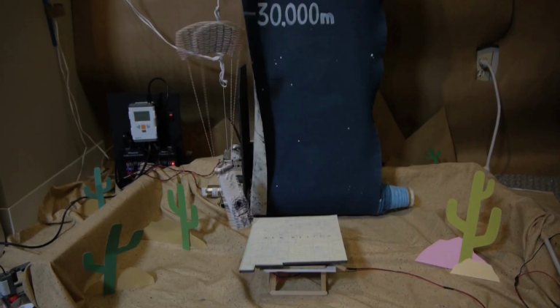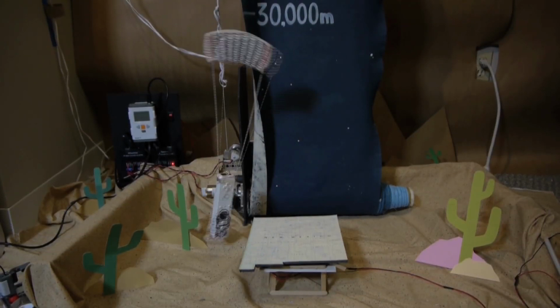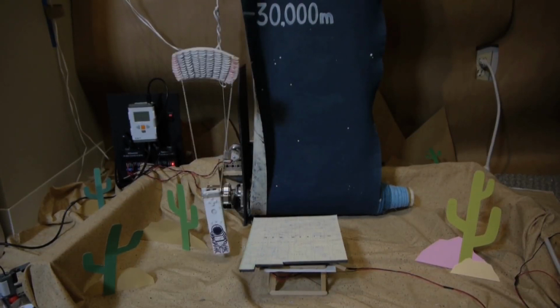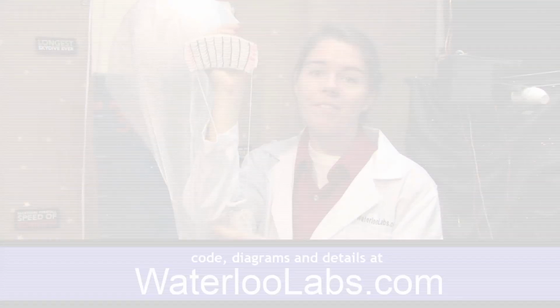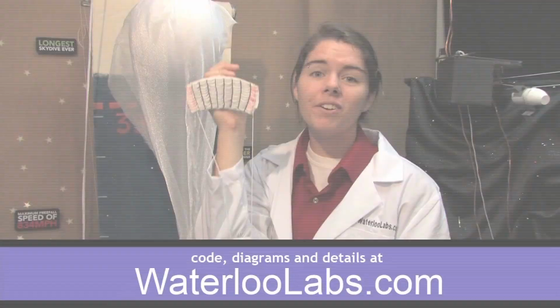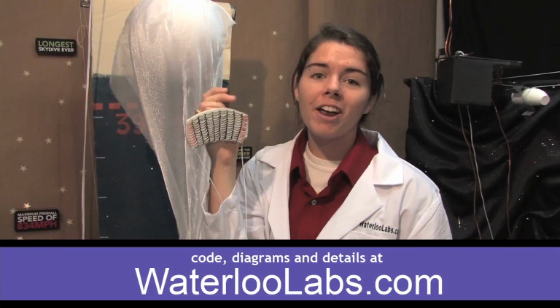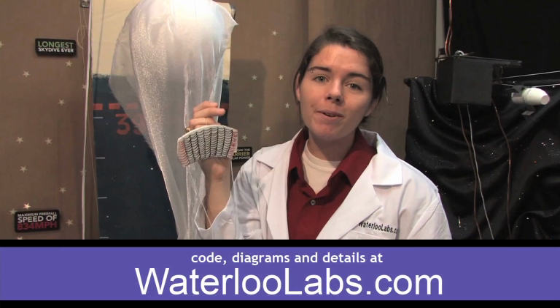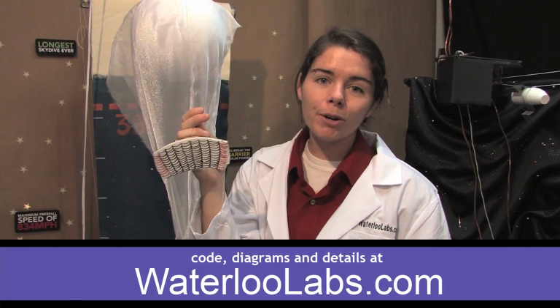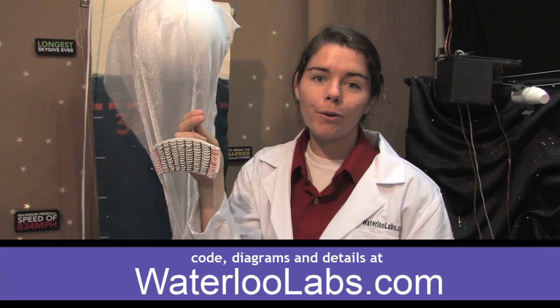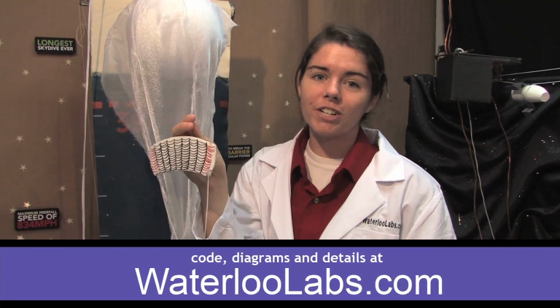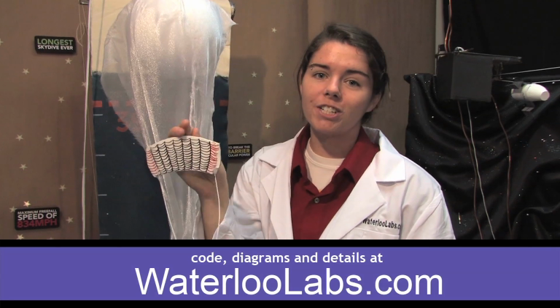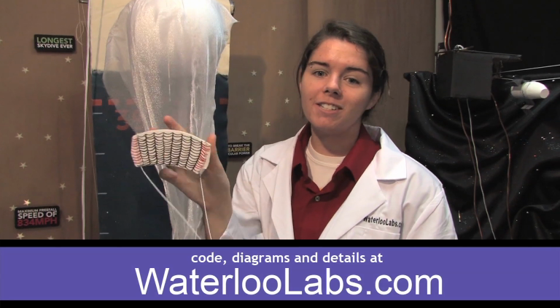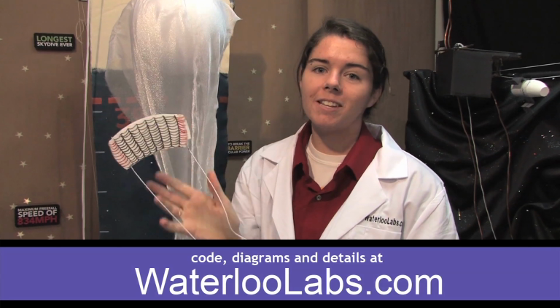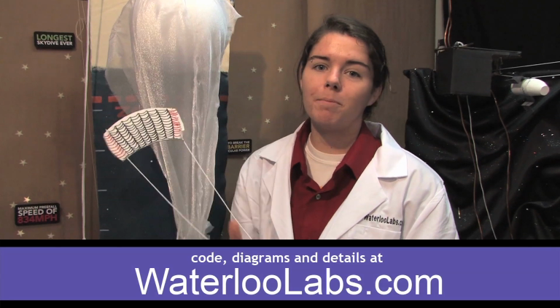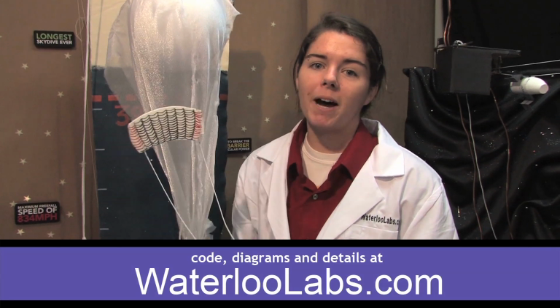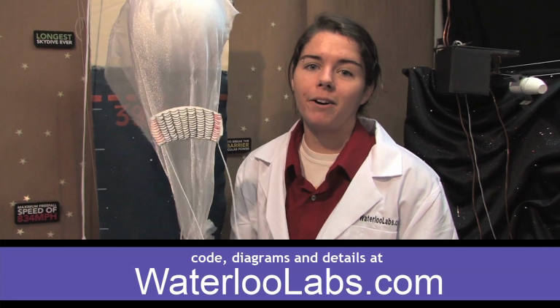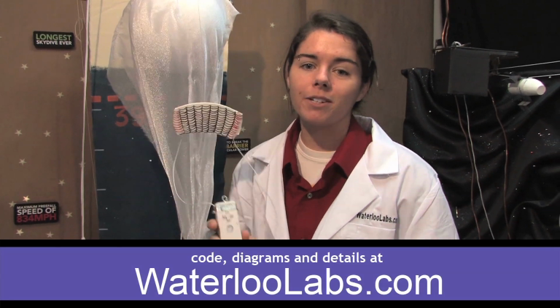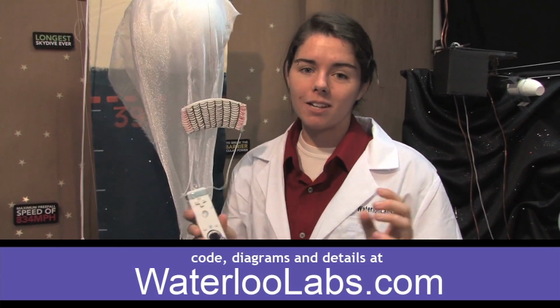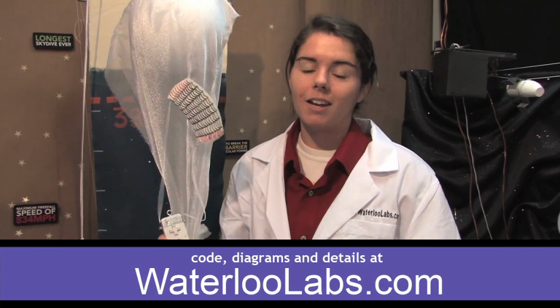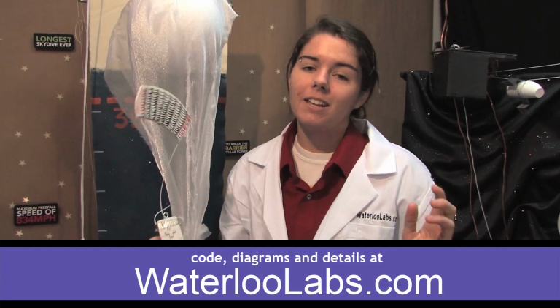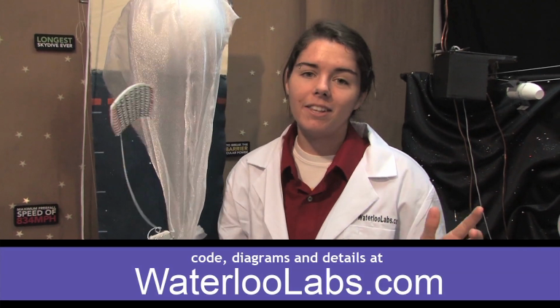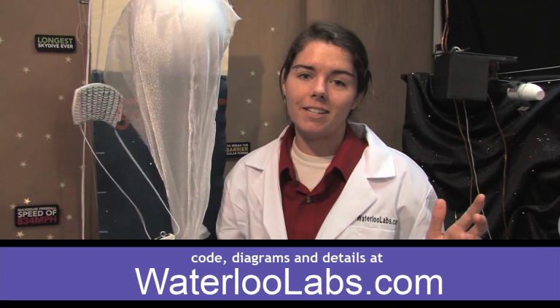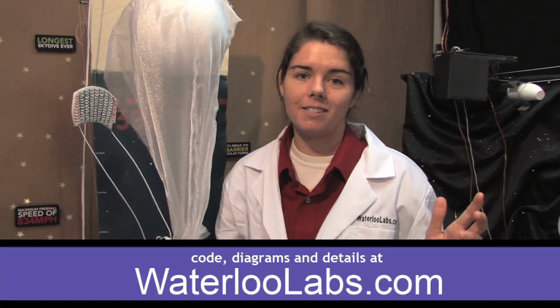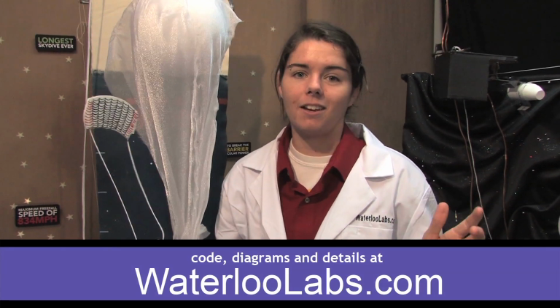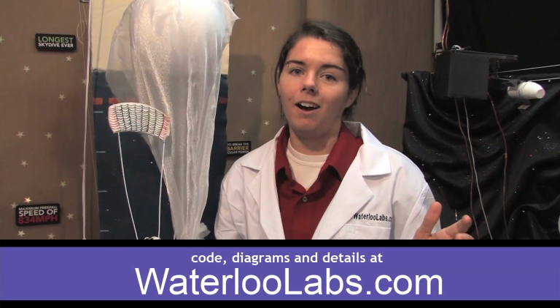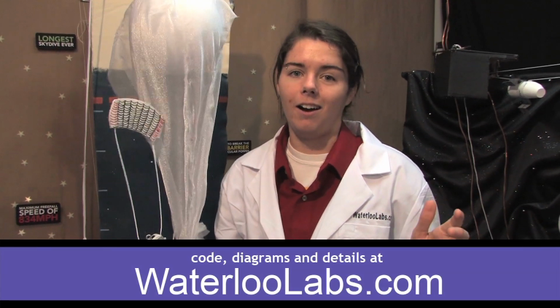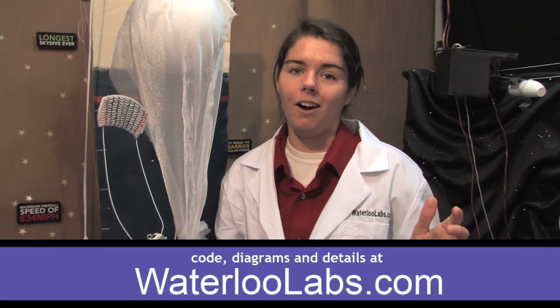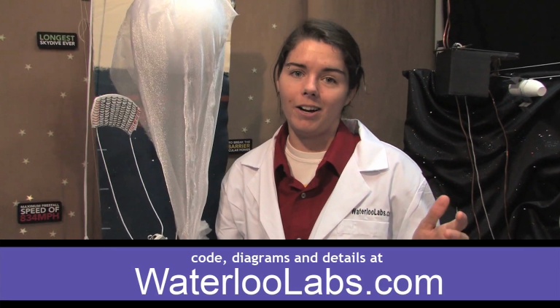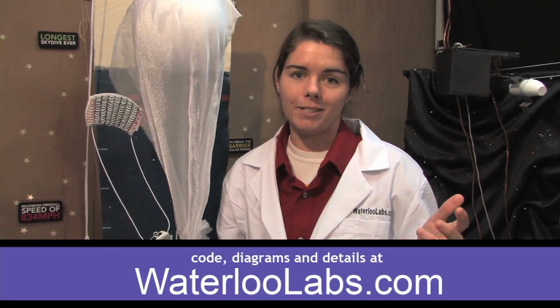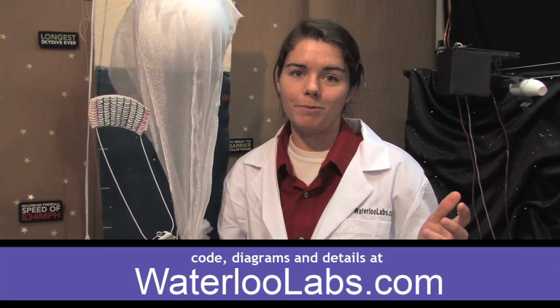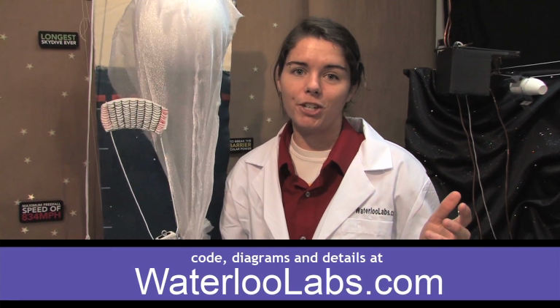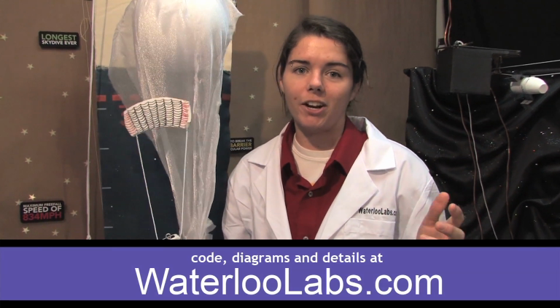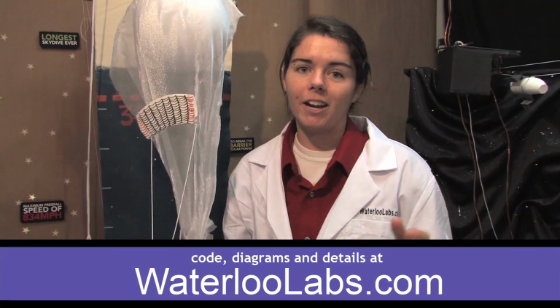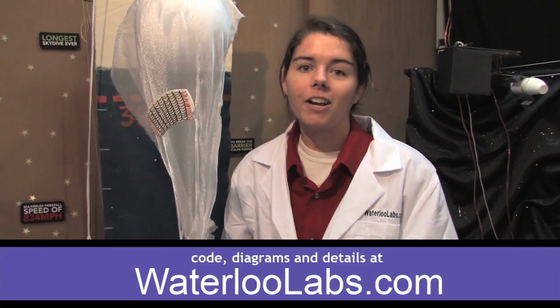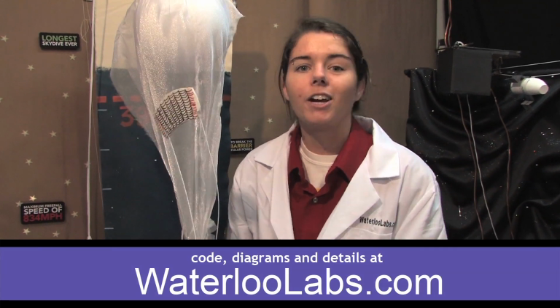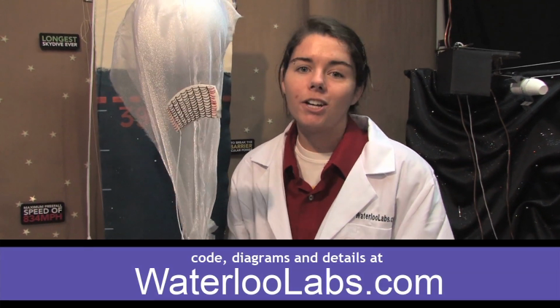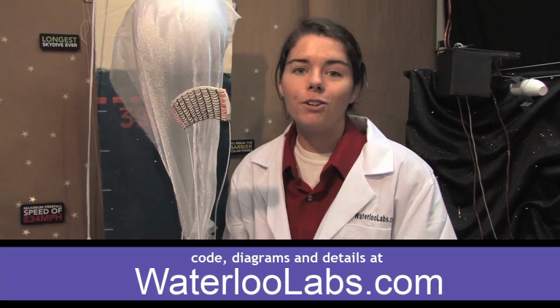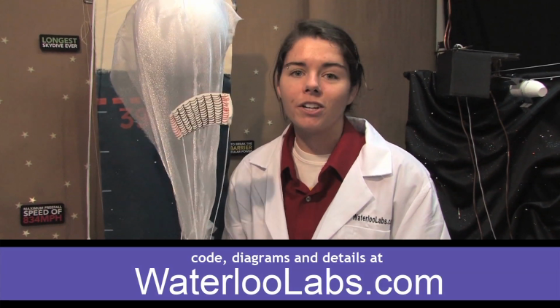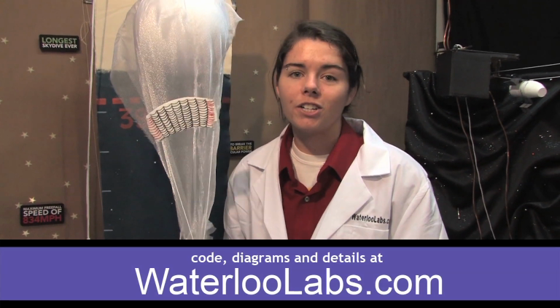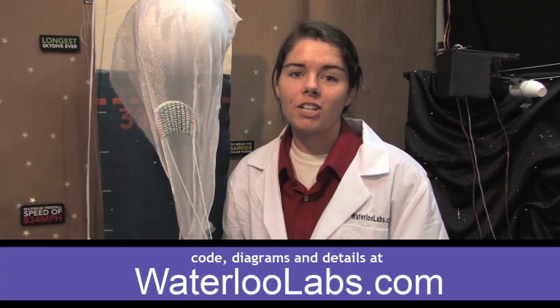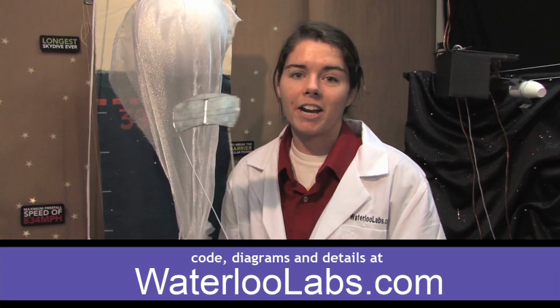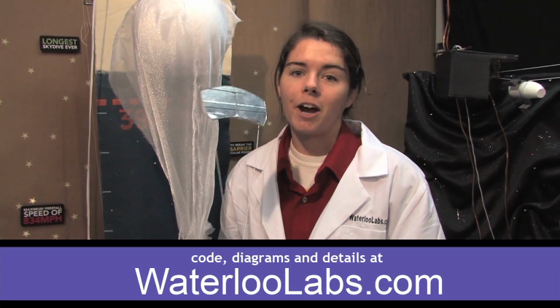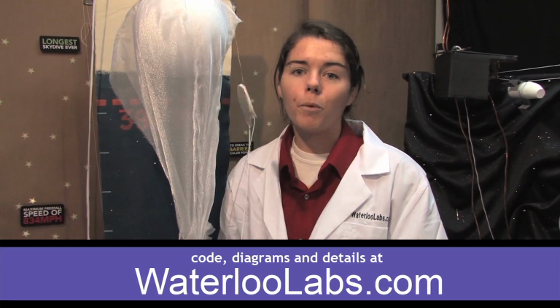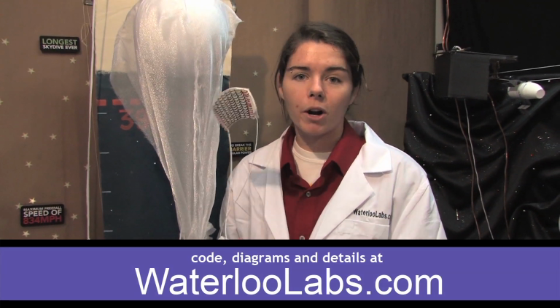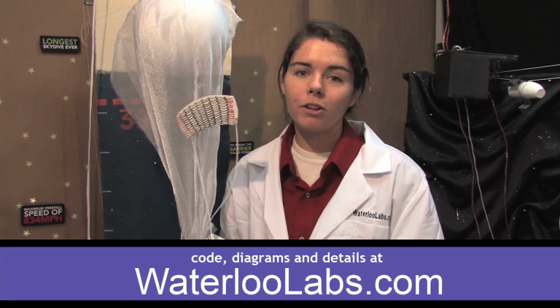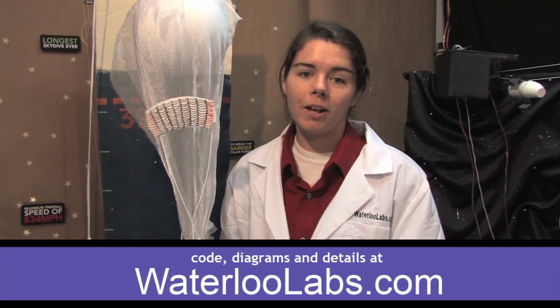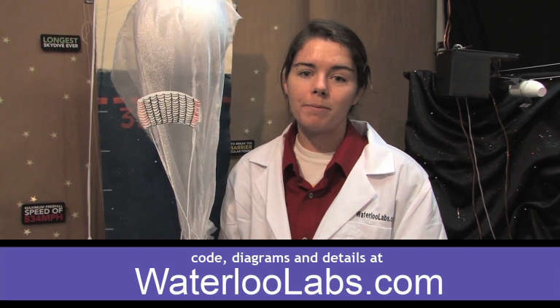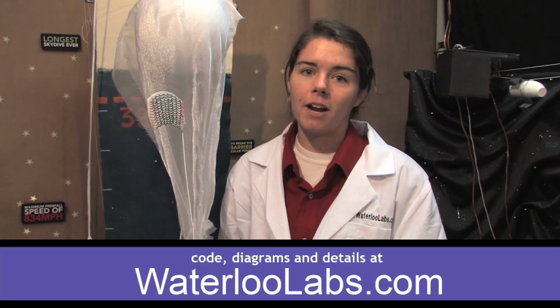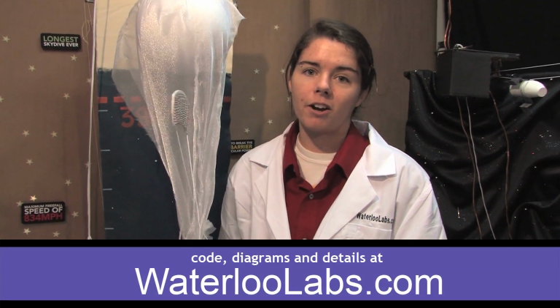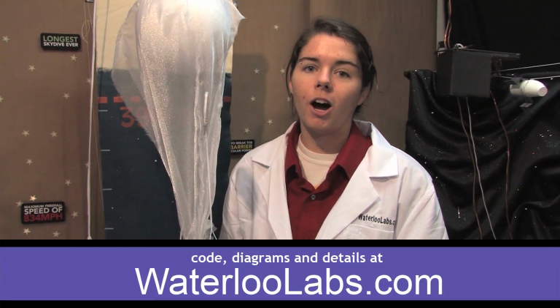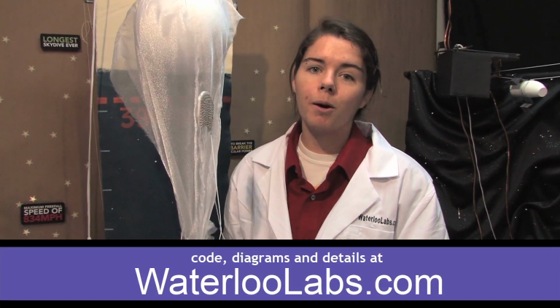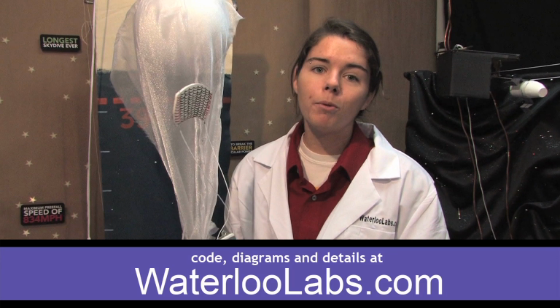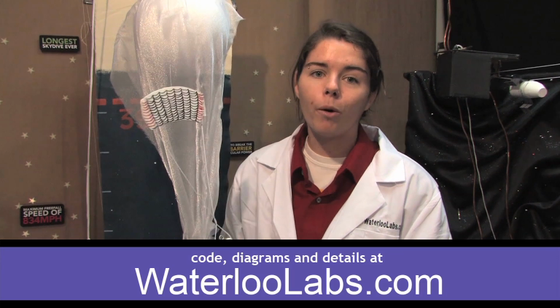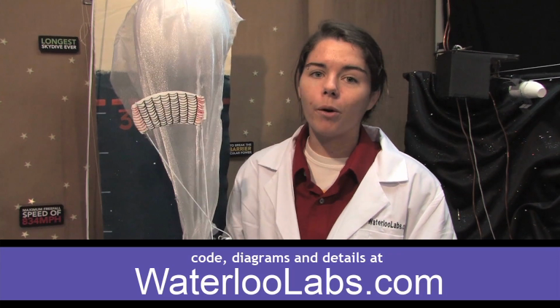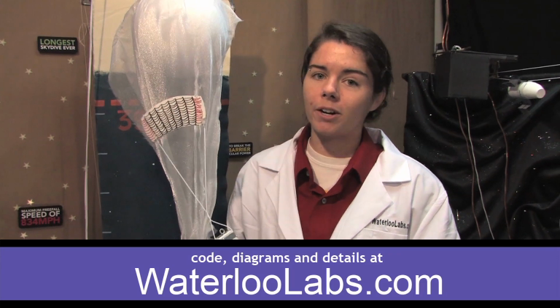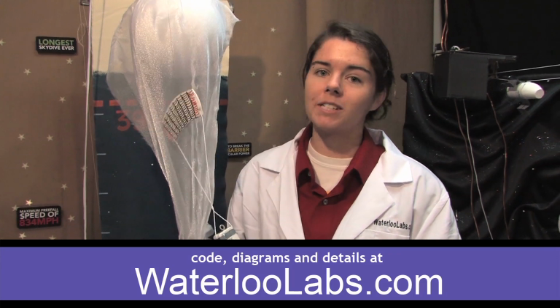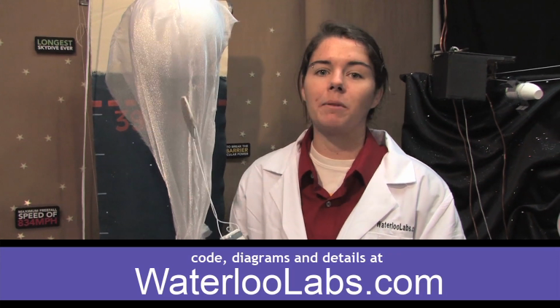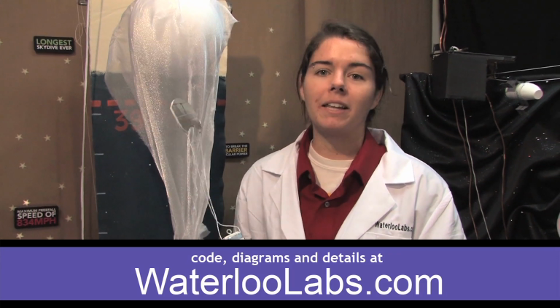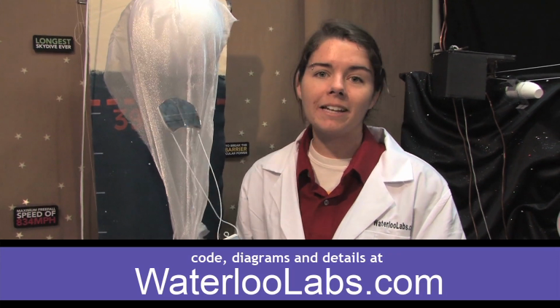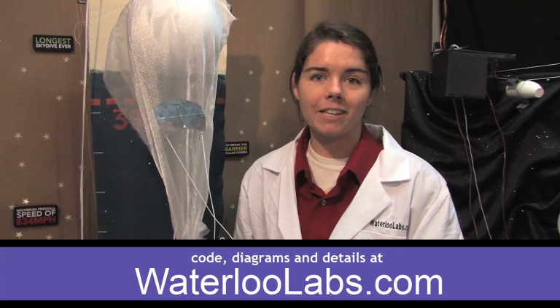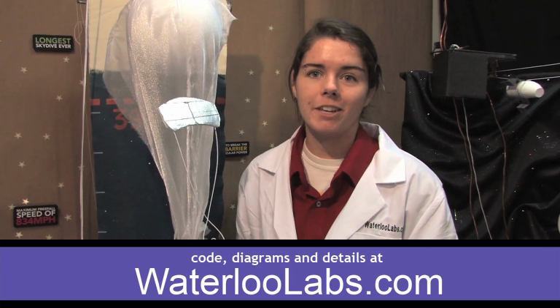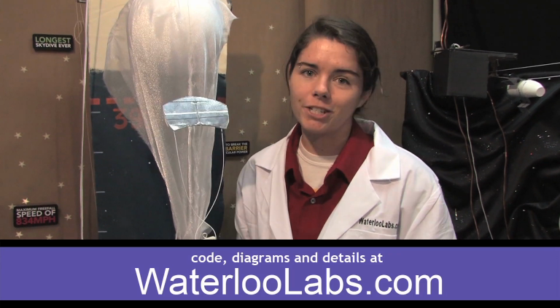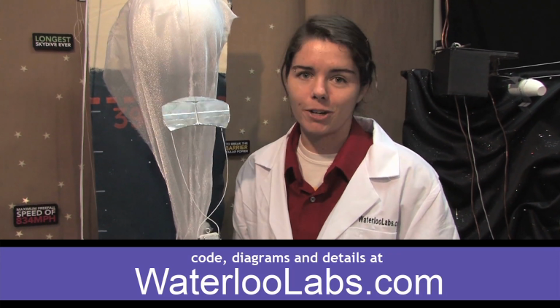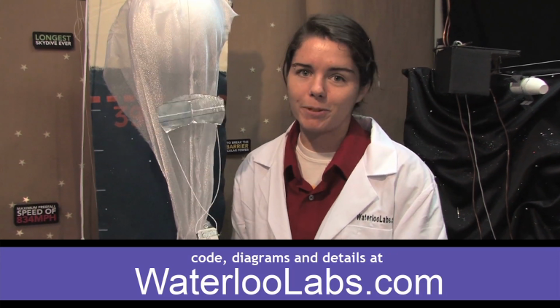If you have any more questions about this awesome journey, you can check out WaterlooLabs.com or send the links in the description.